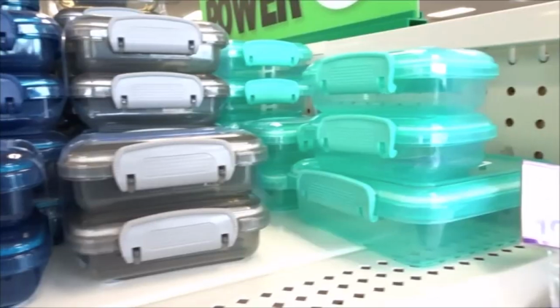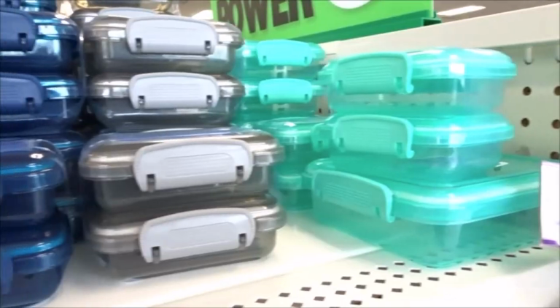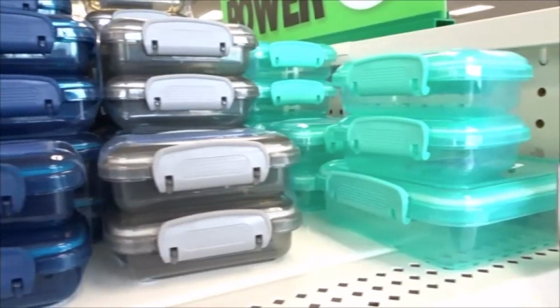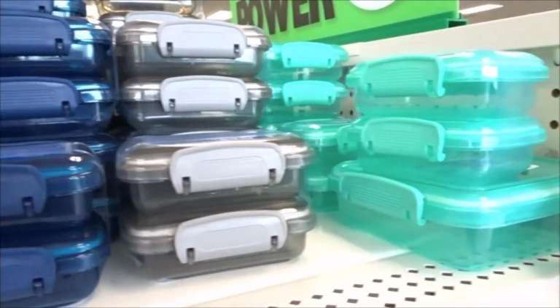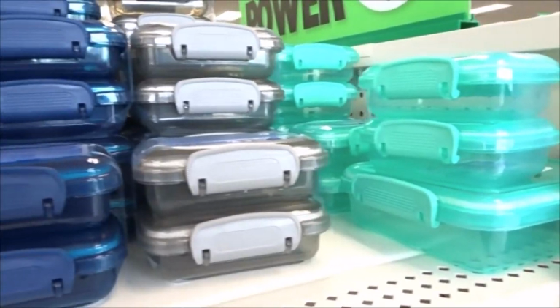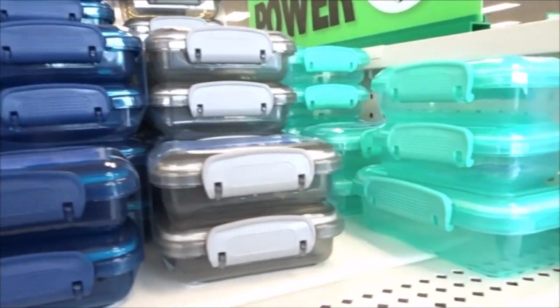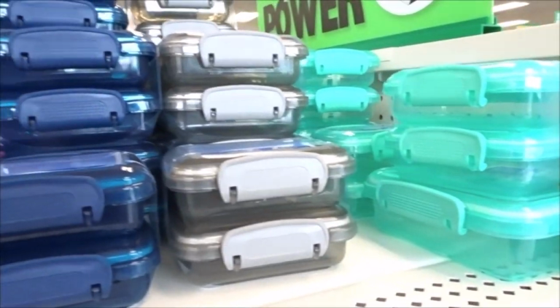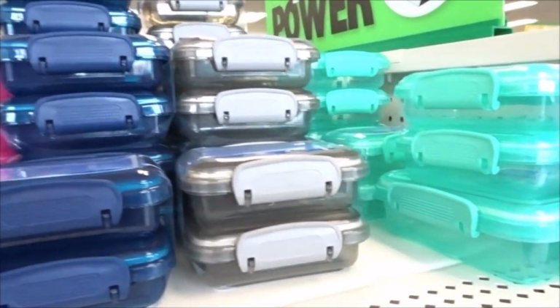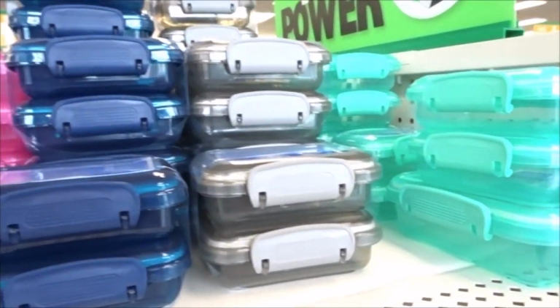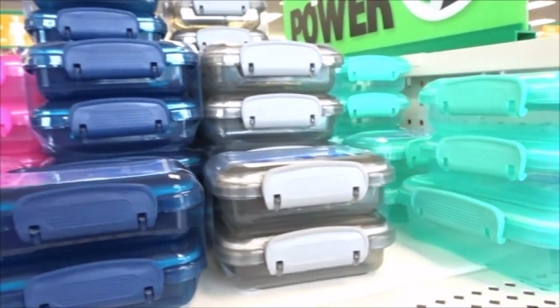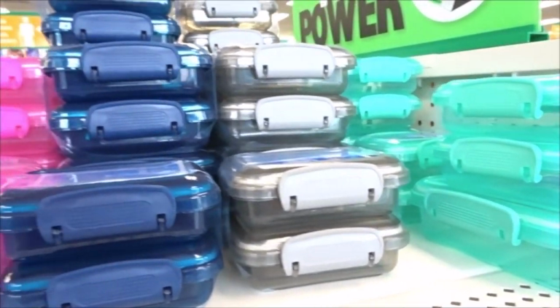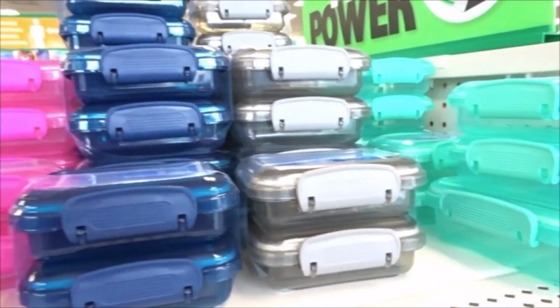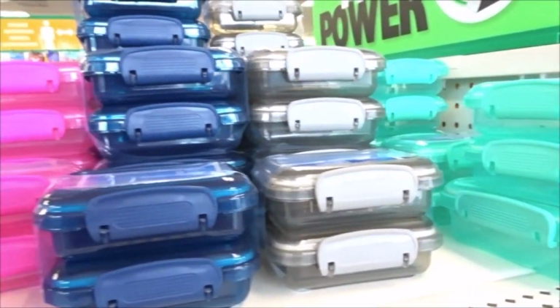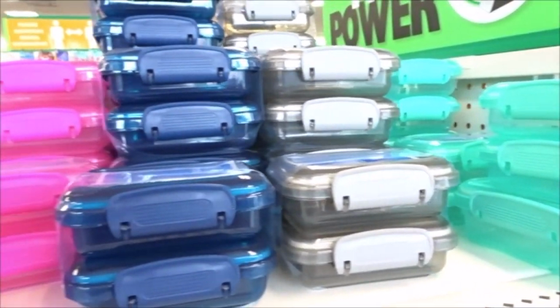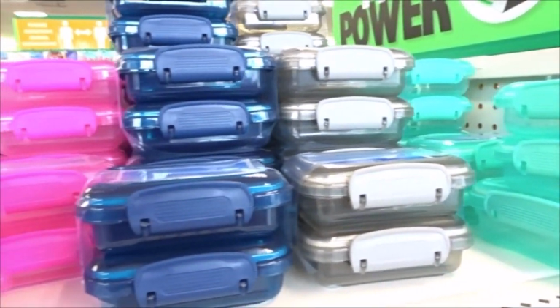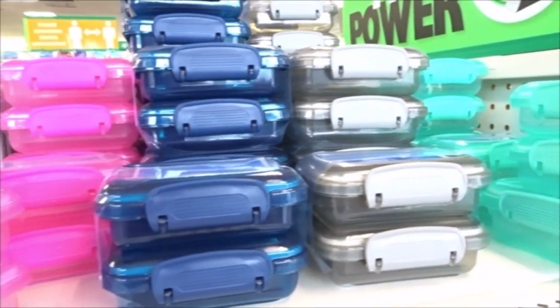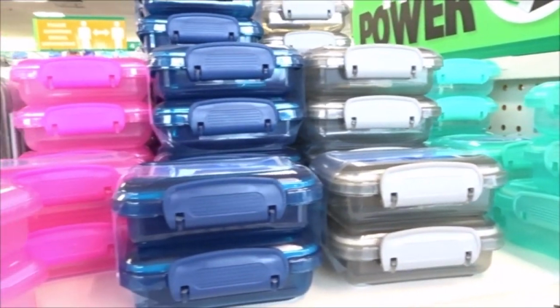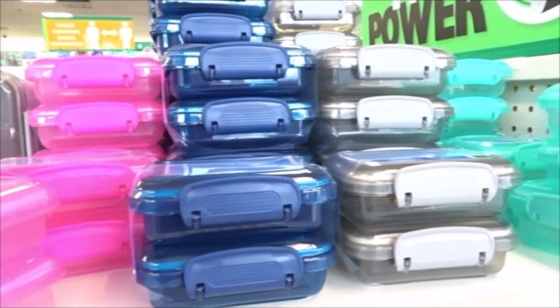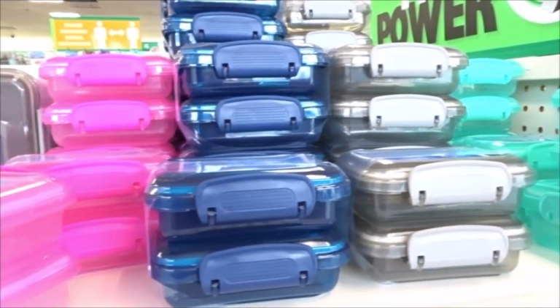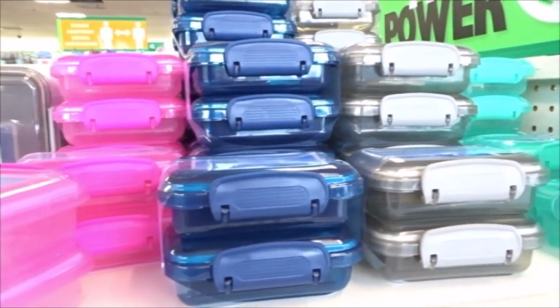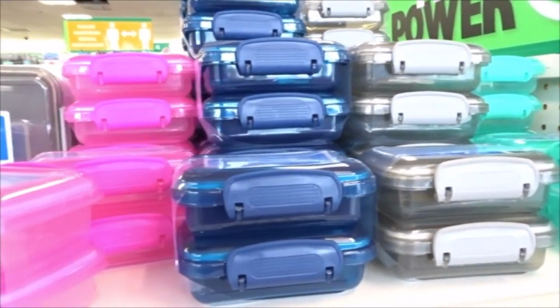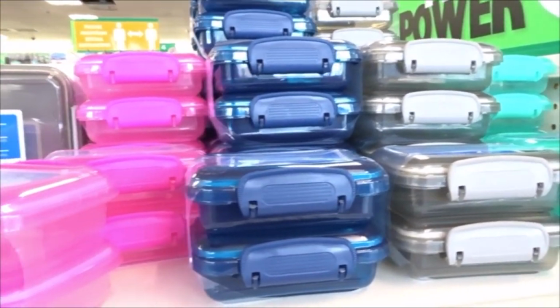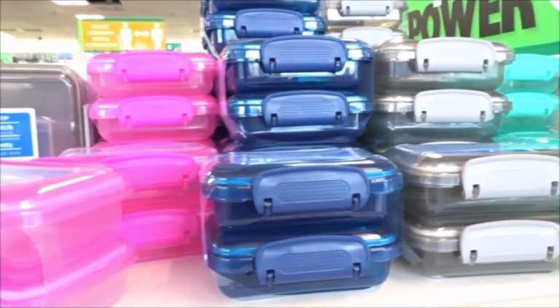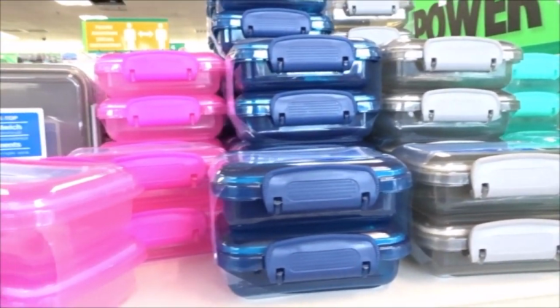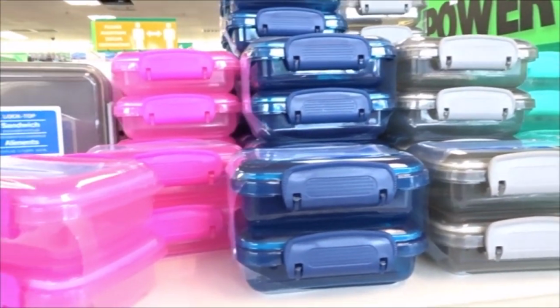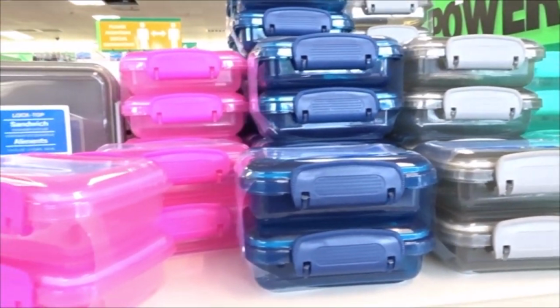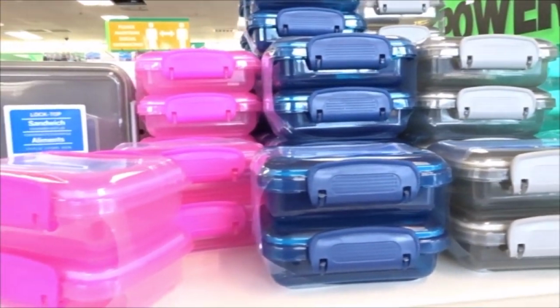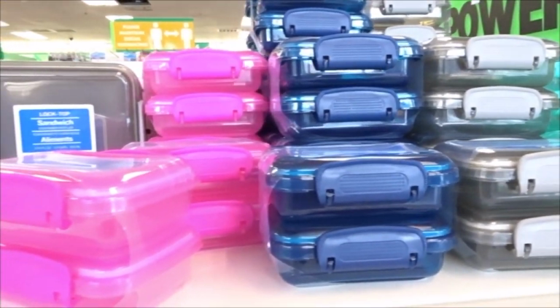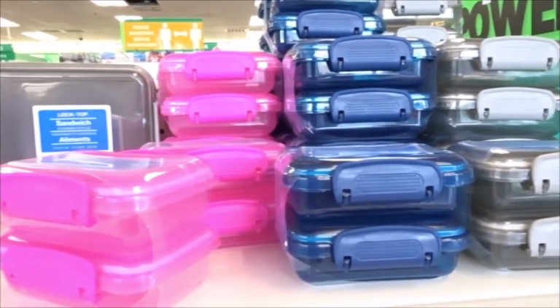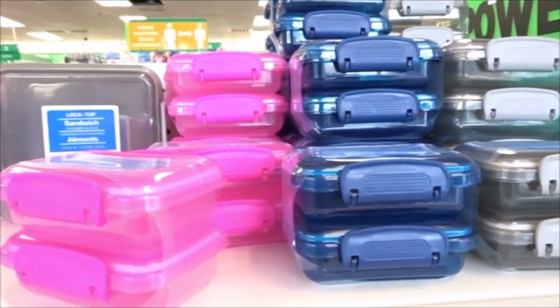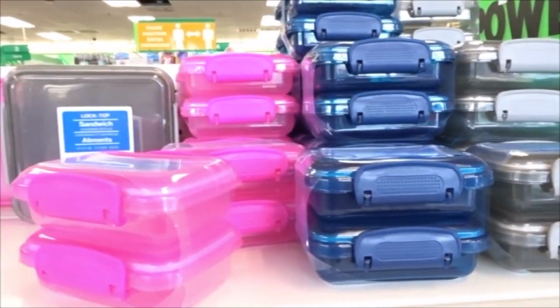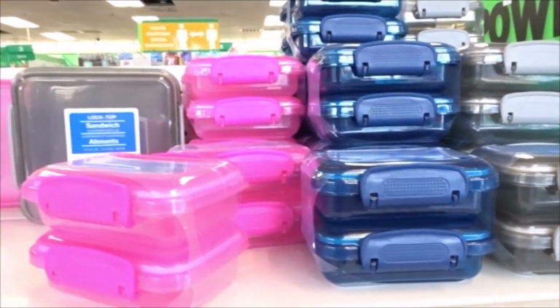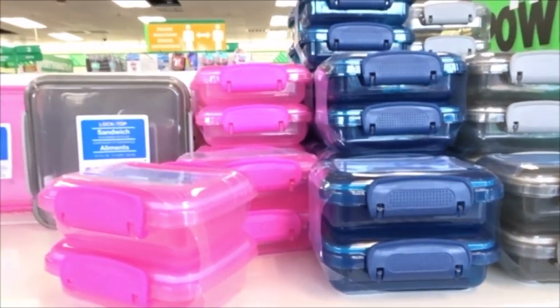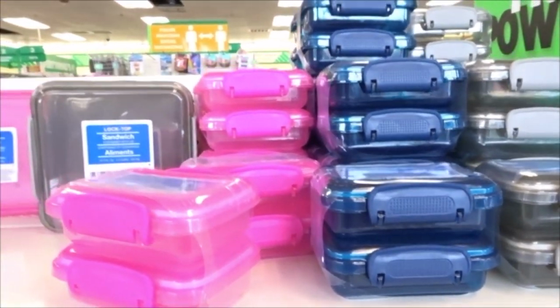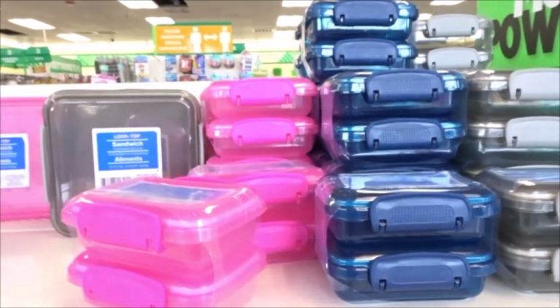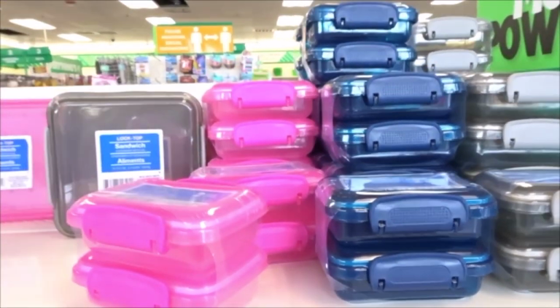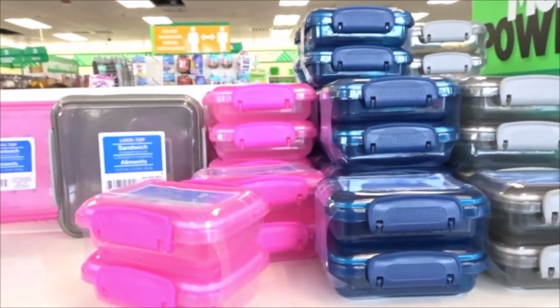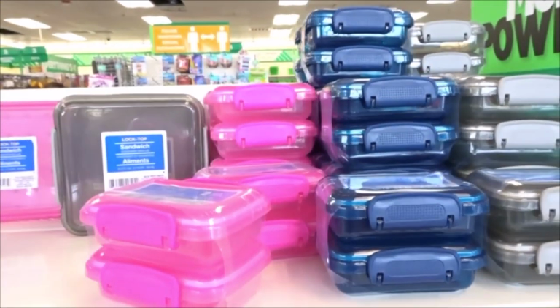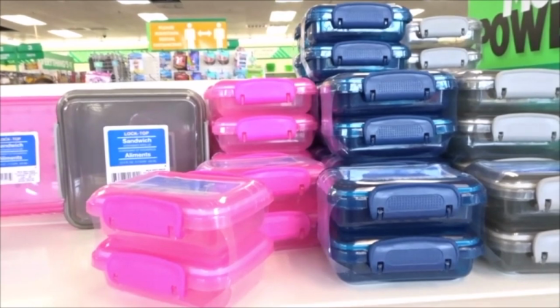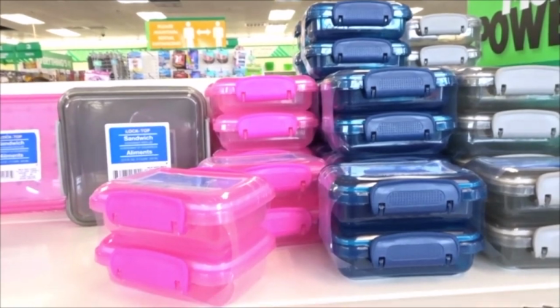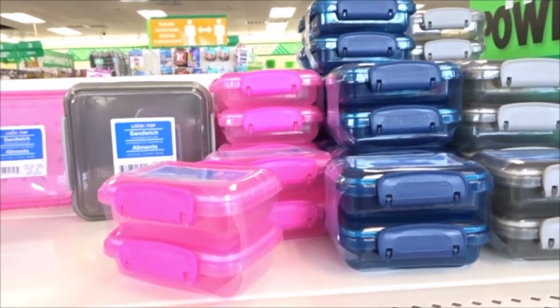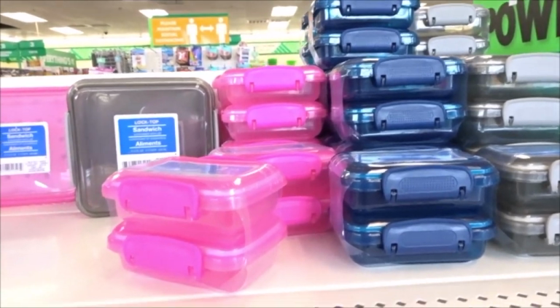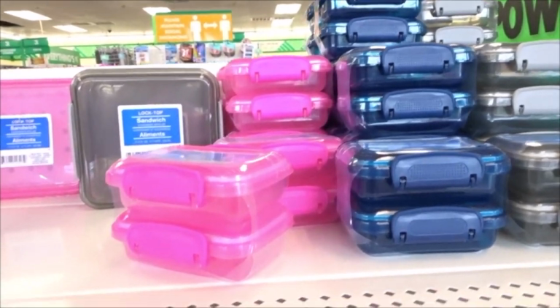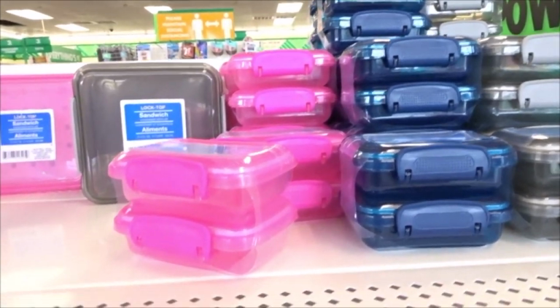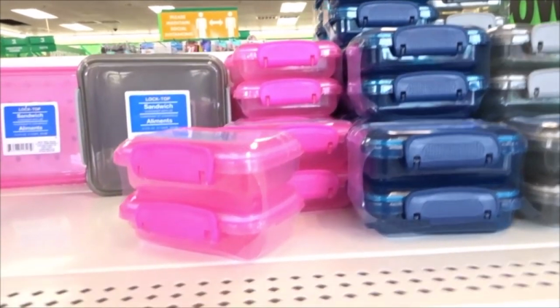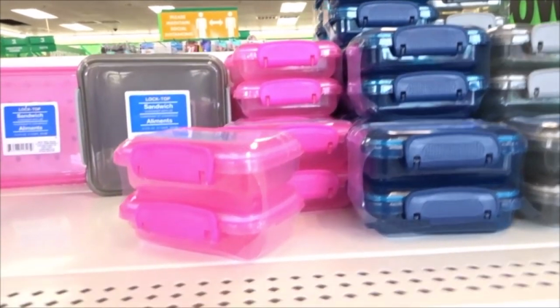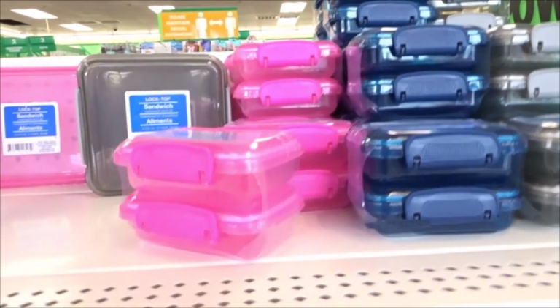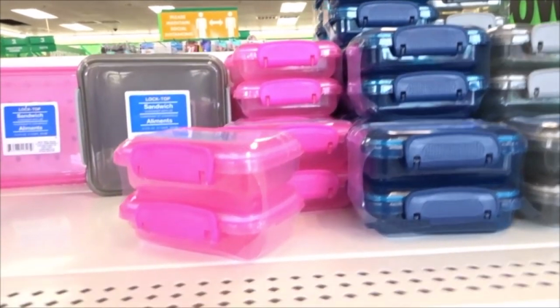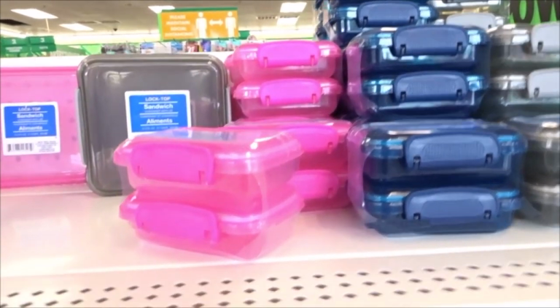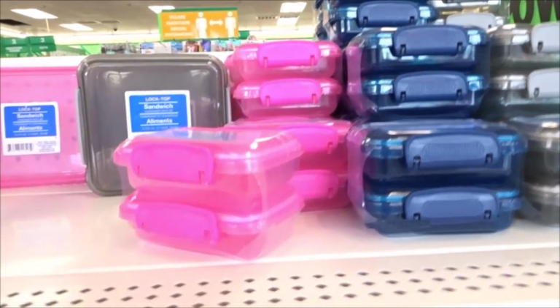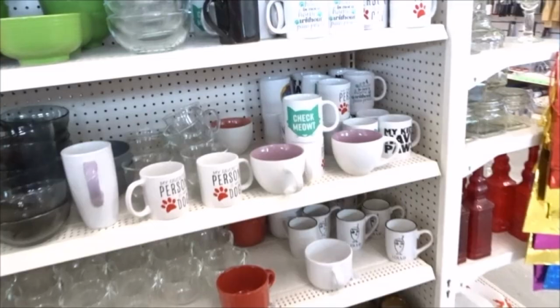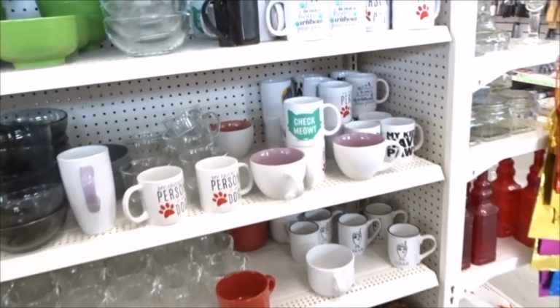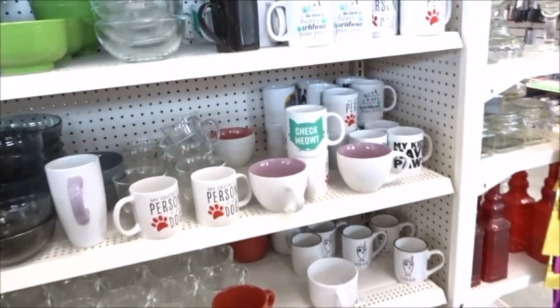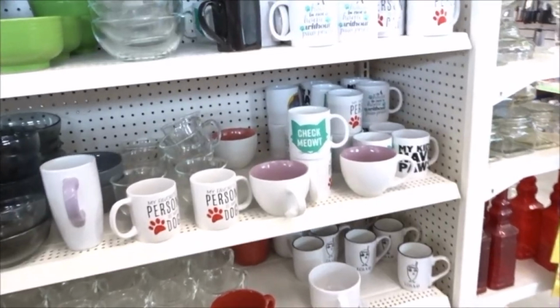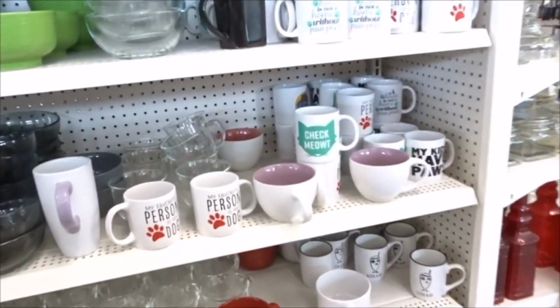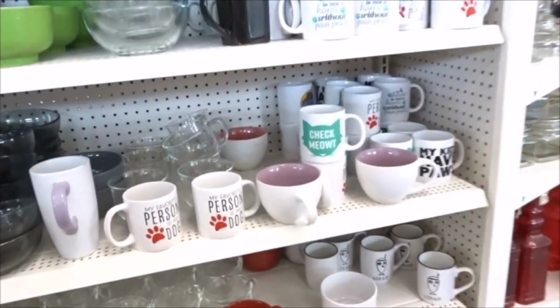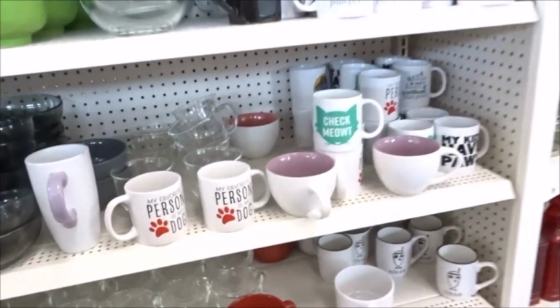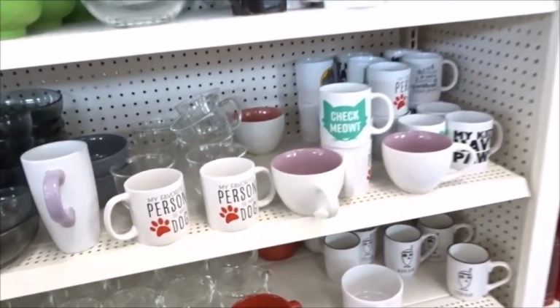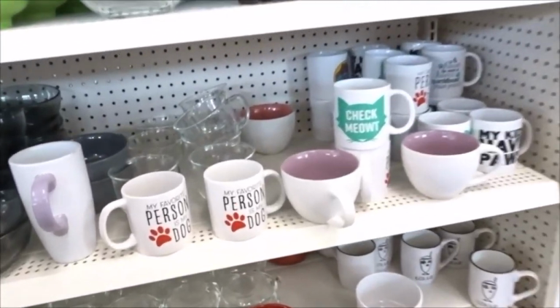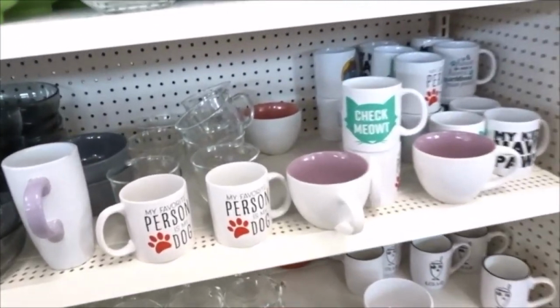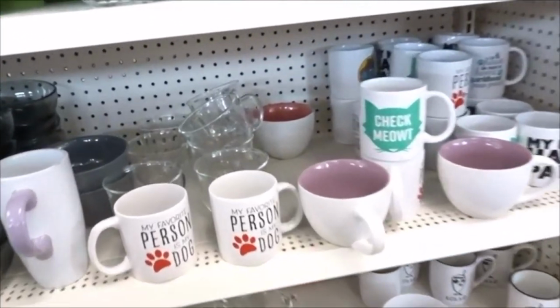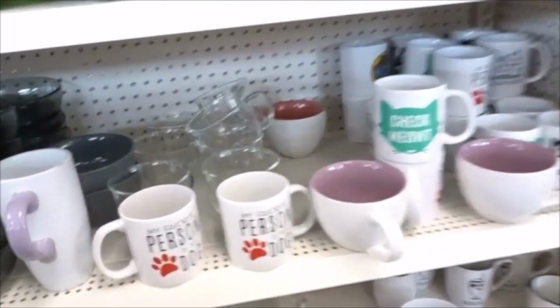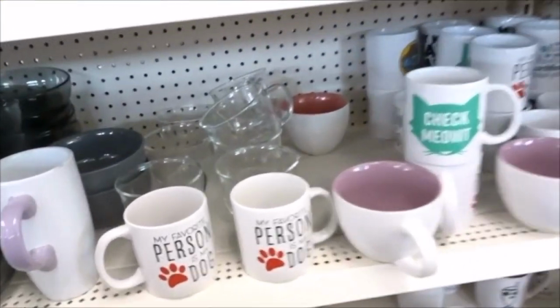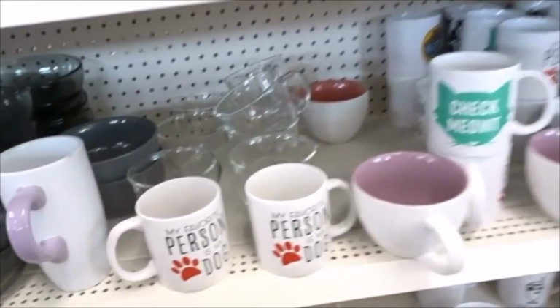I also found these smaller little containers that I thought would work great as treat and seed holders.